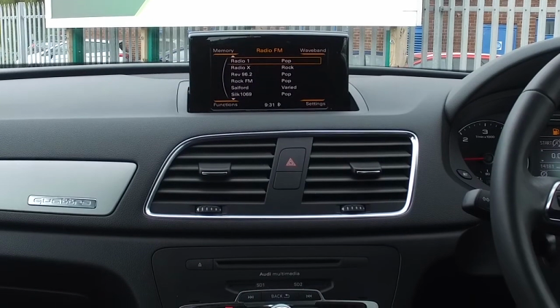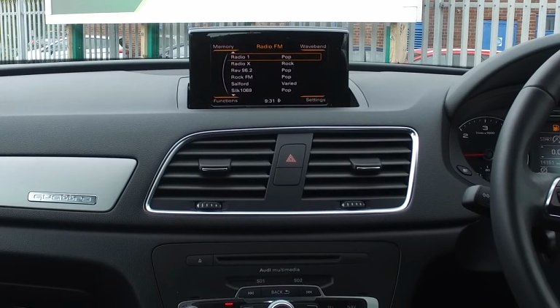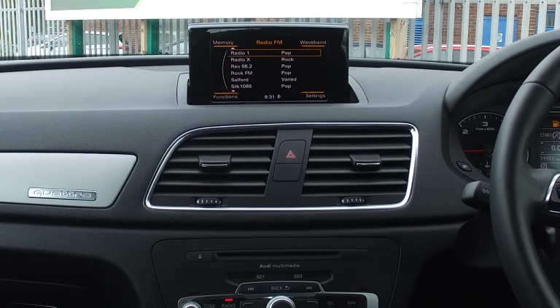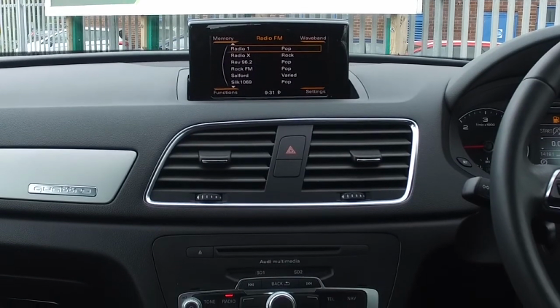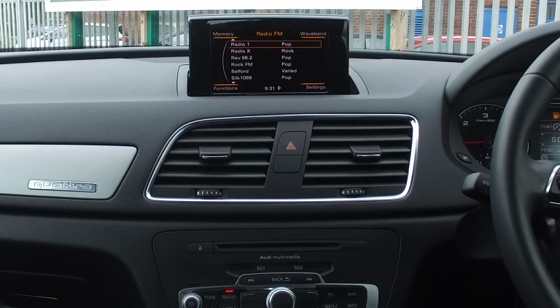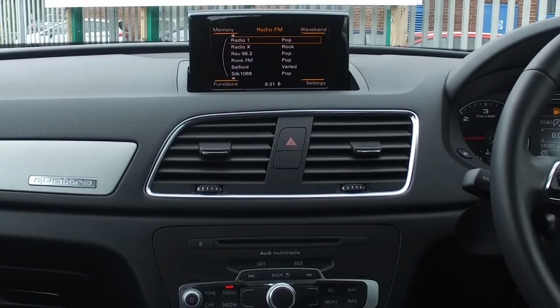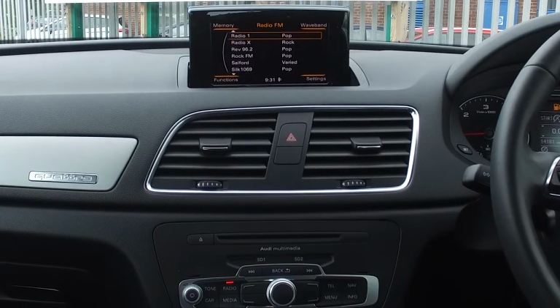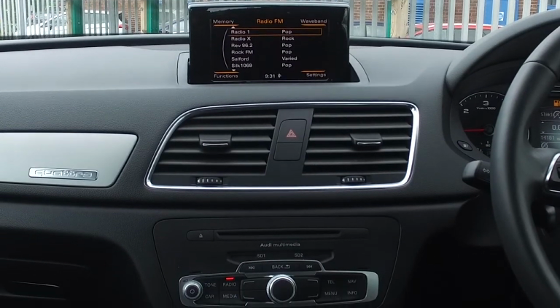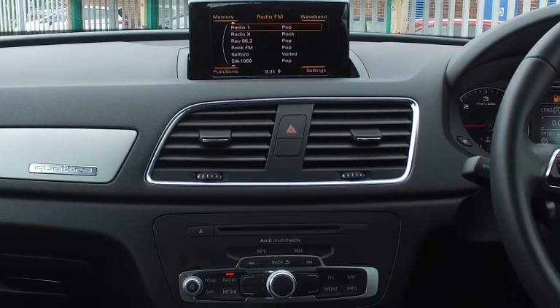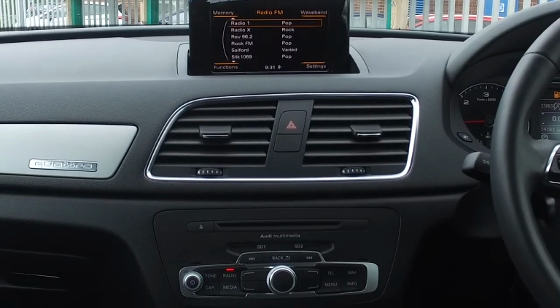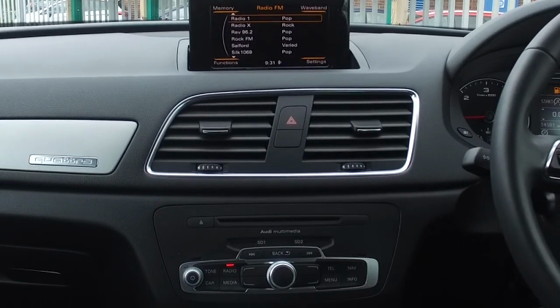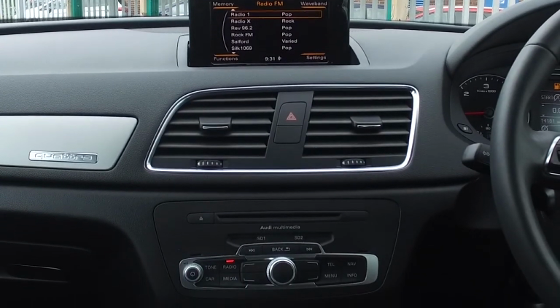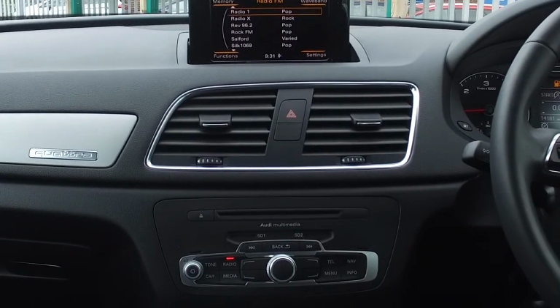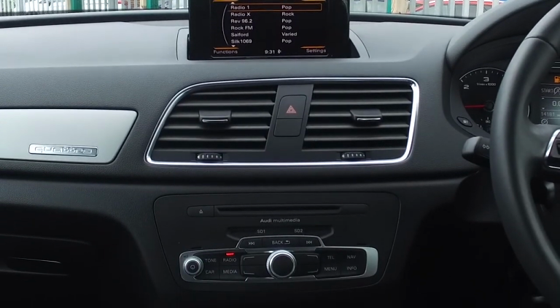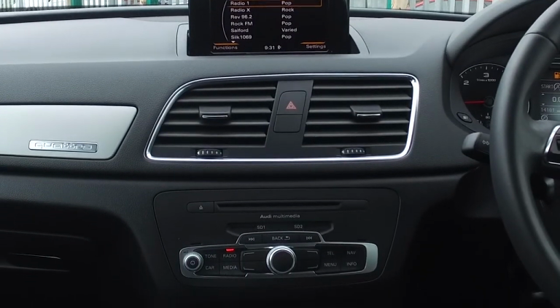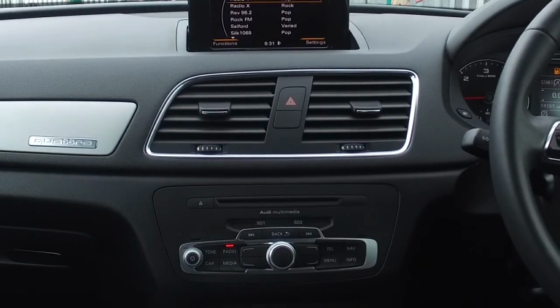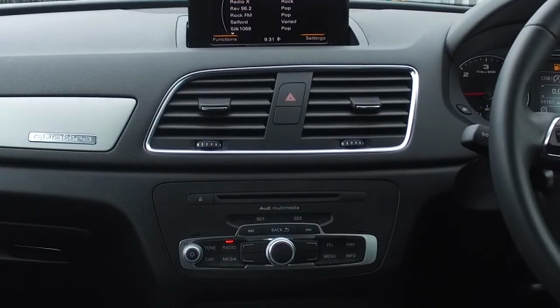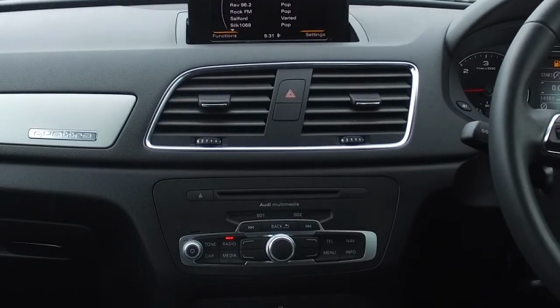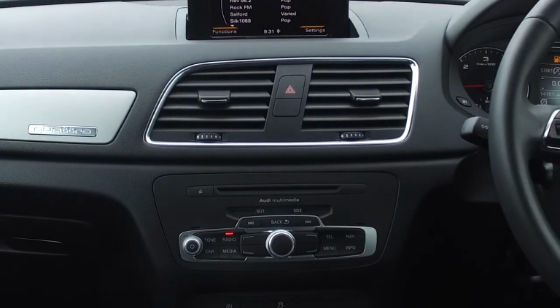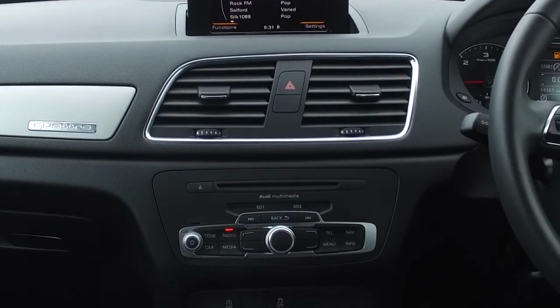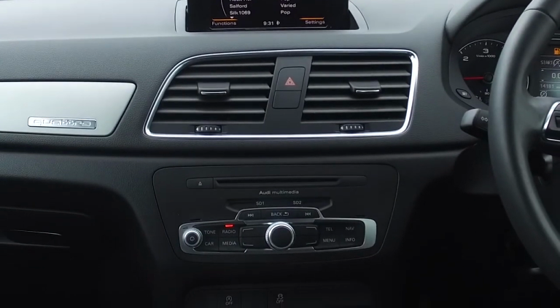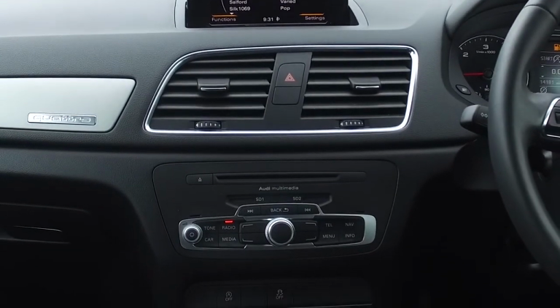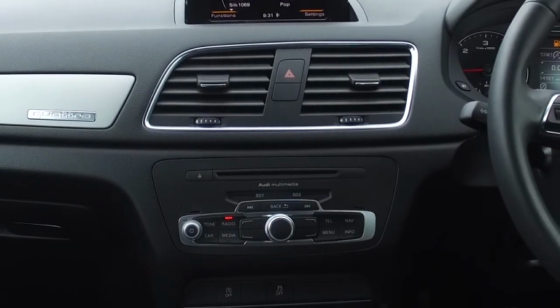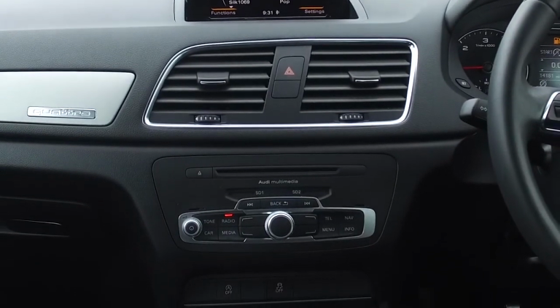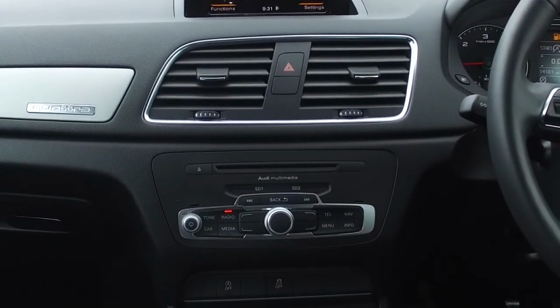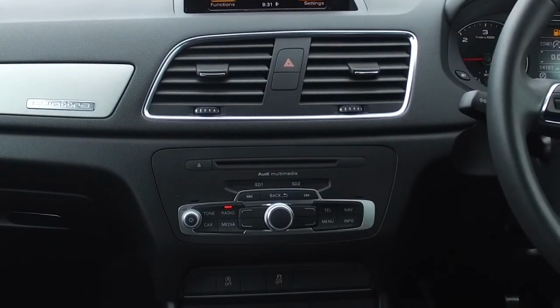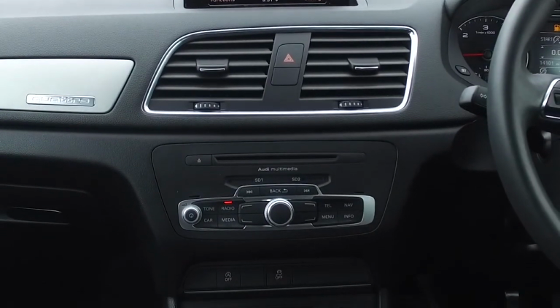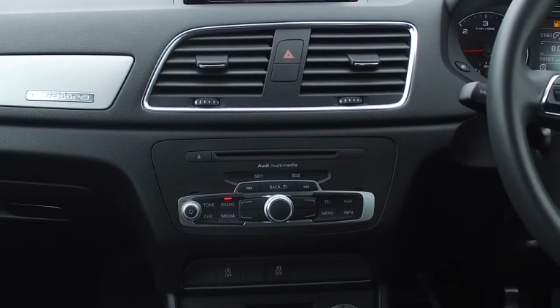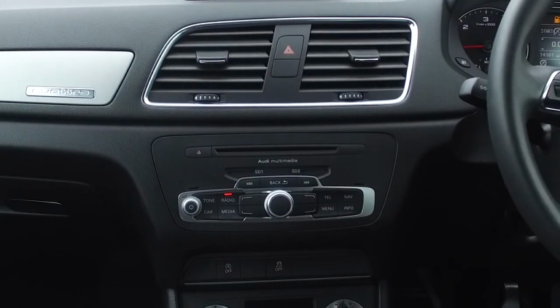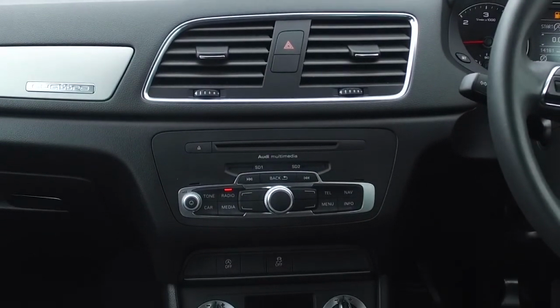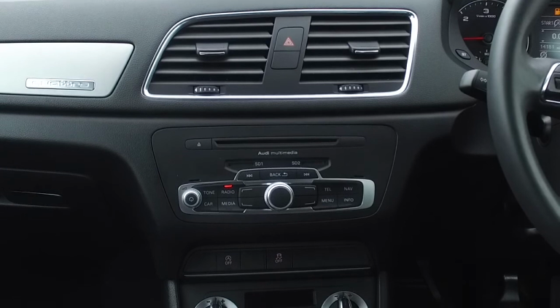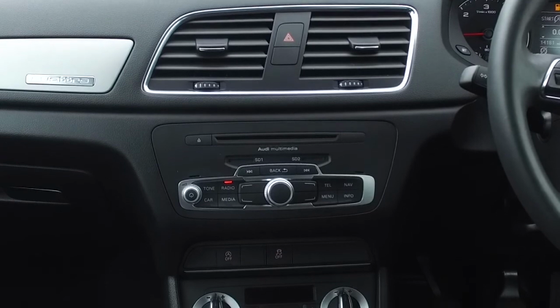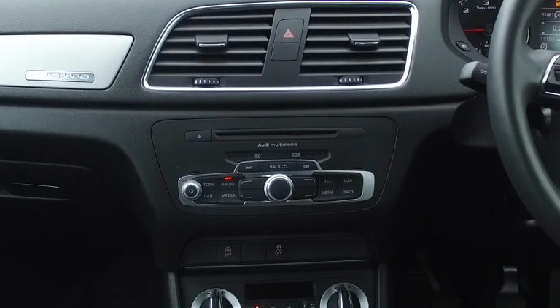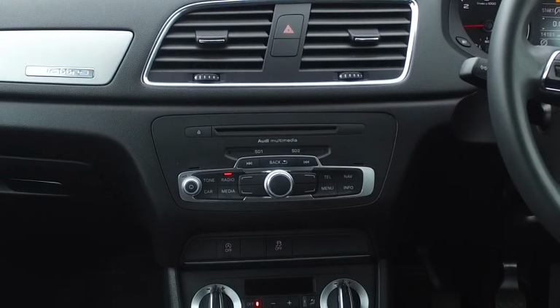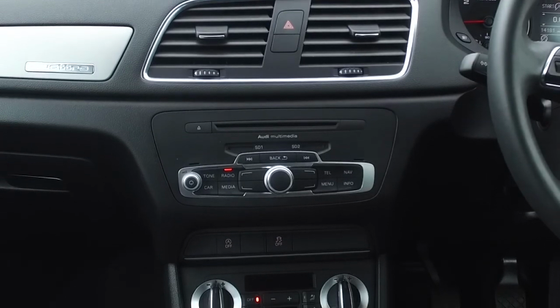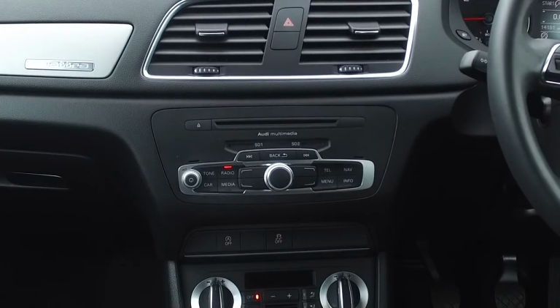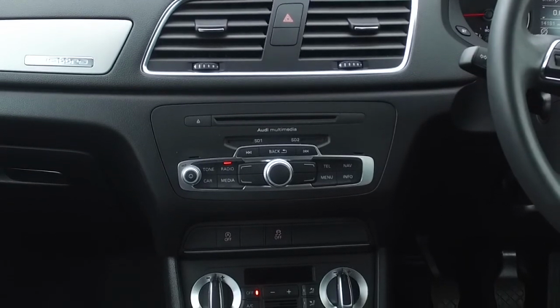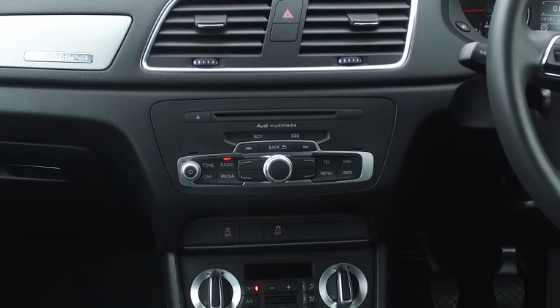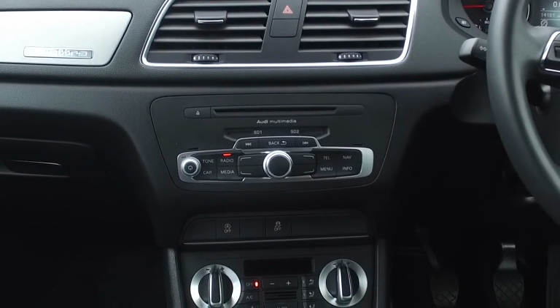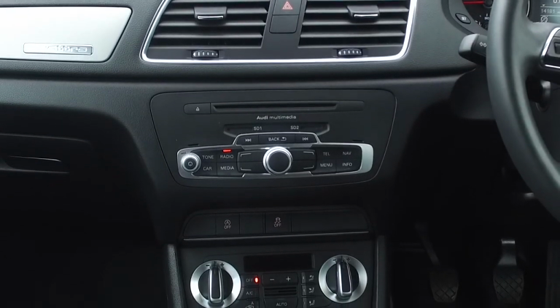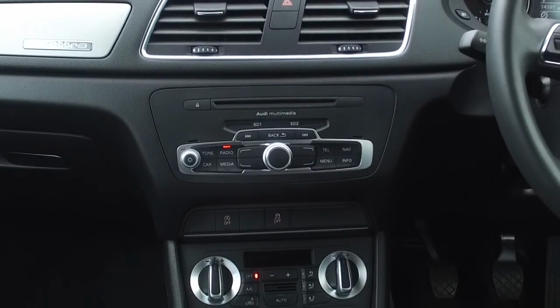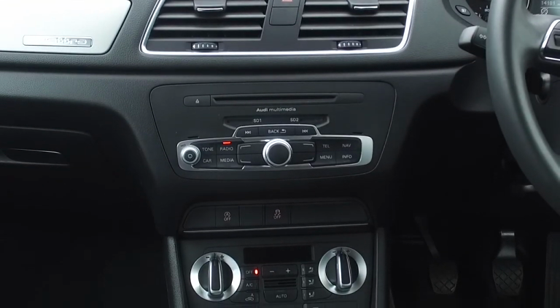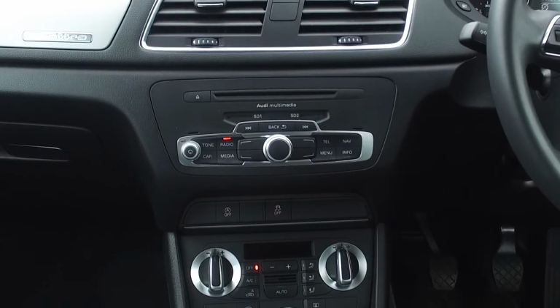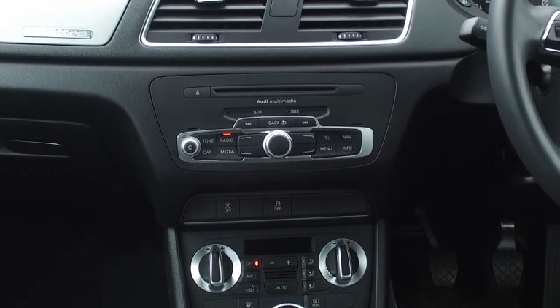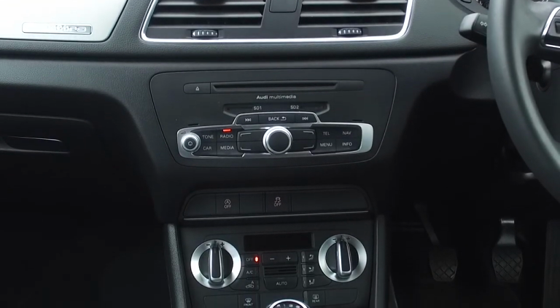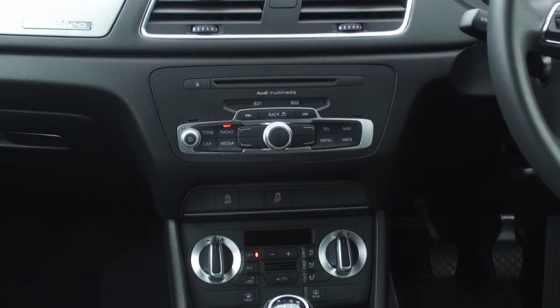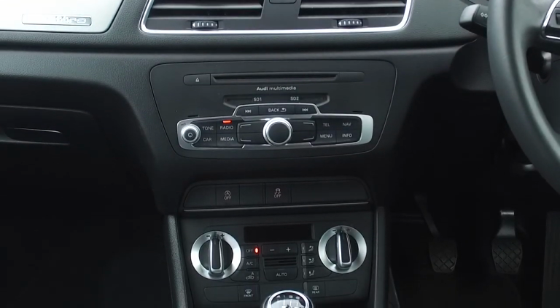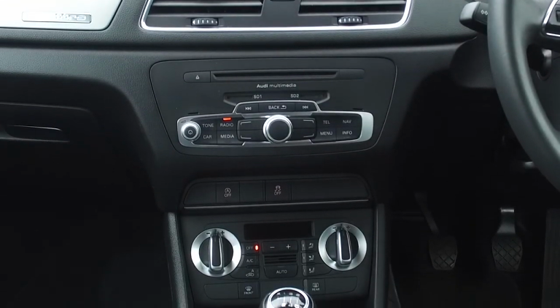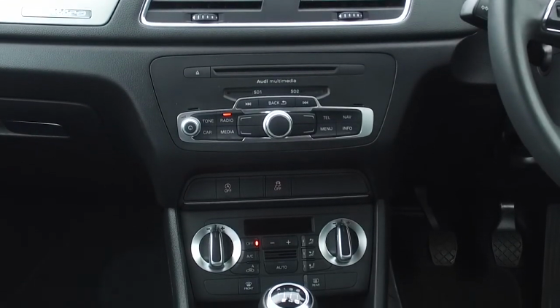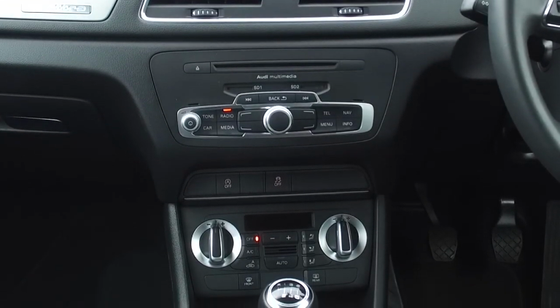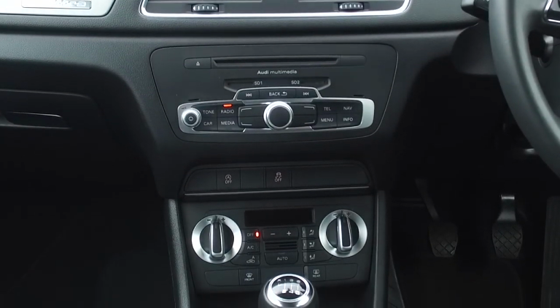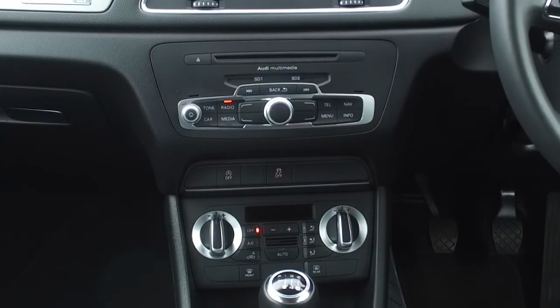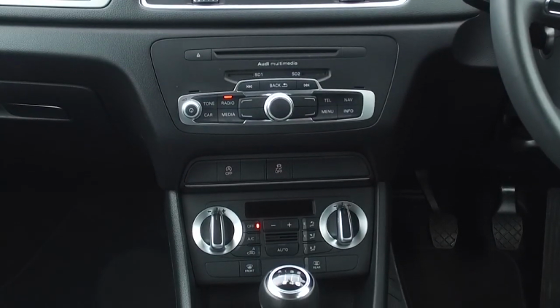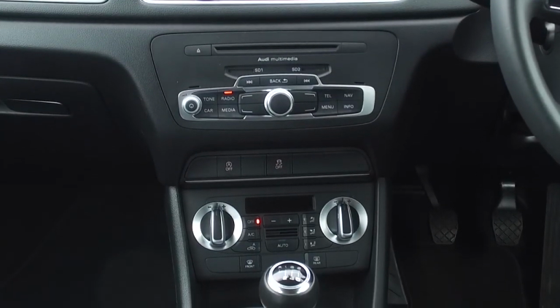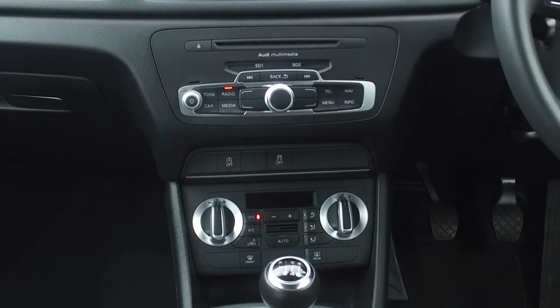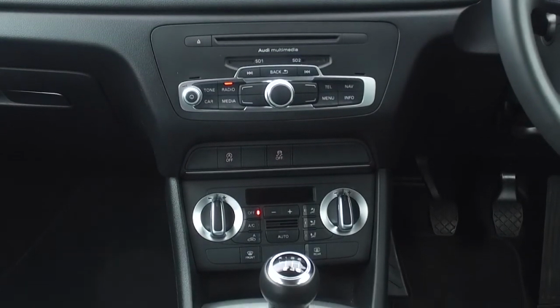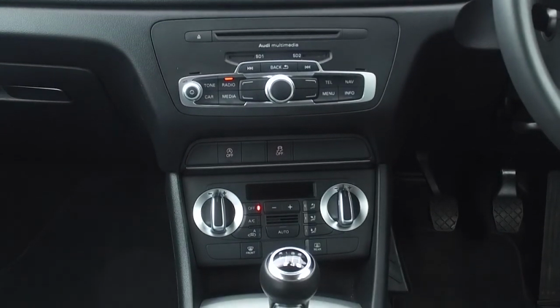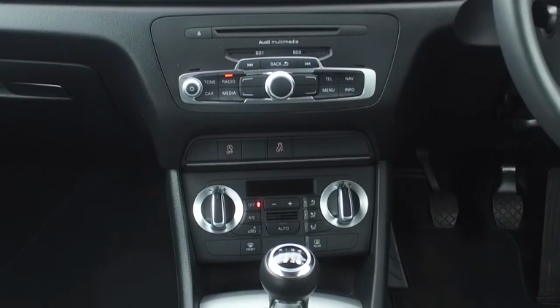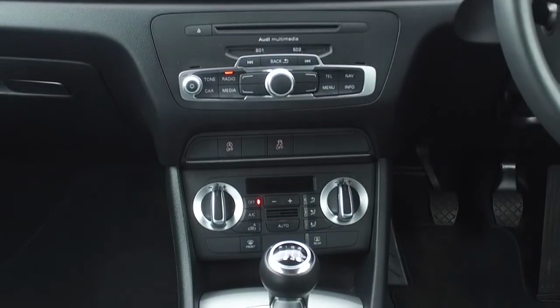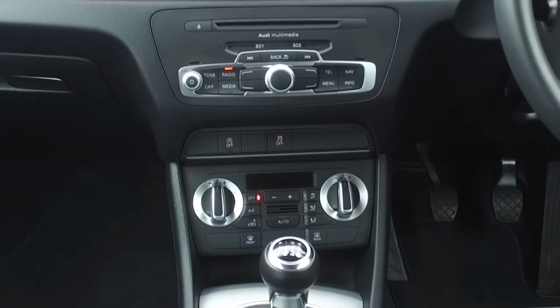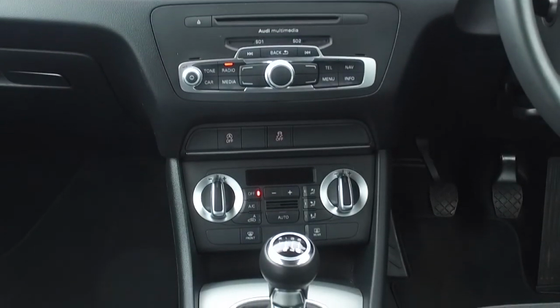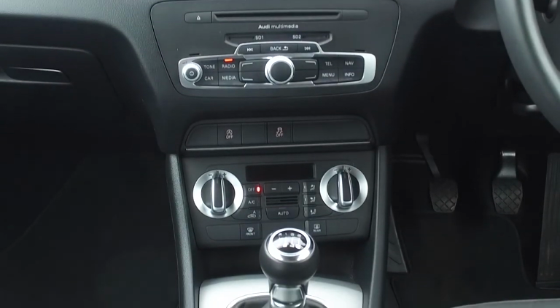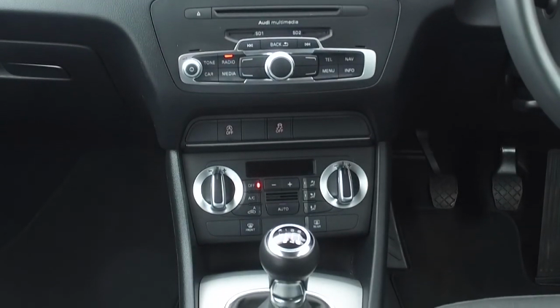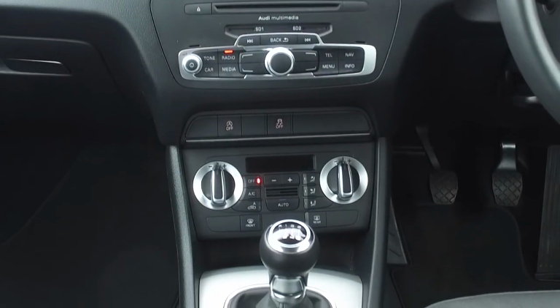Inside, this has a lovely cabin. It's top-notch quality, with a multimedia interface control system and Bluetooth.